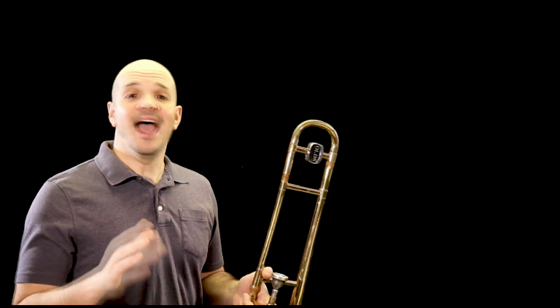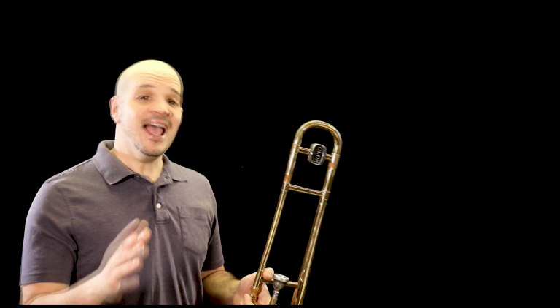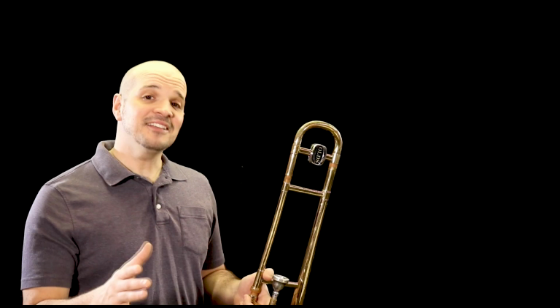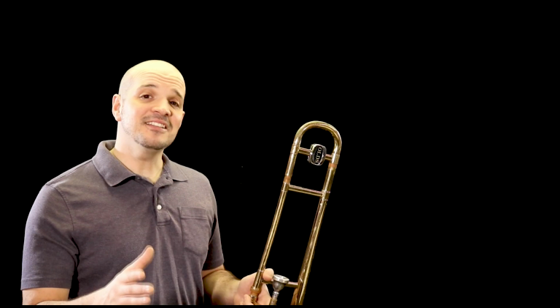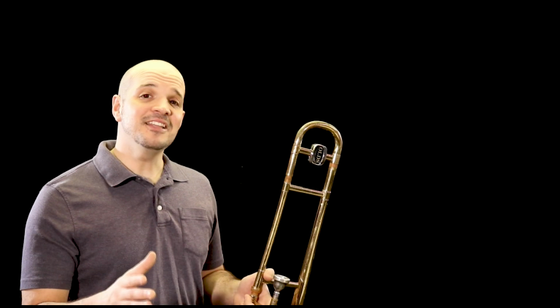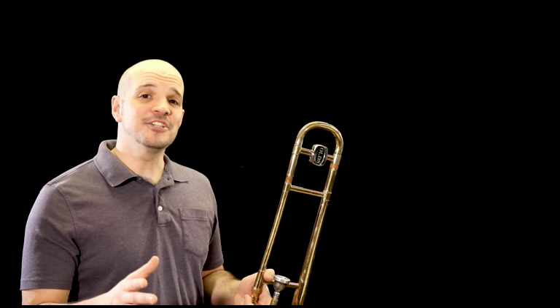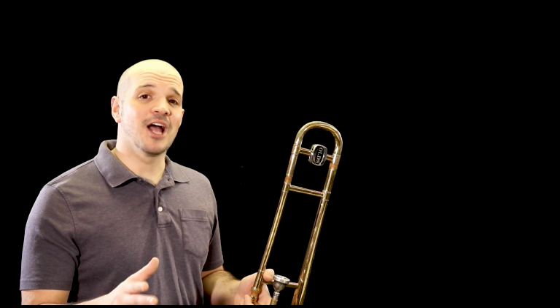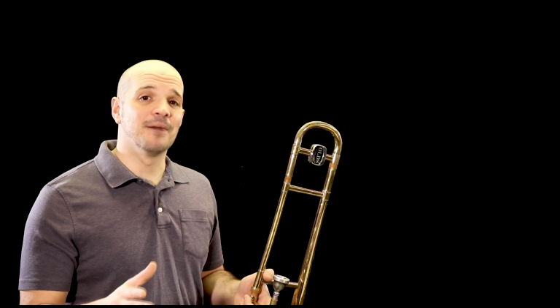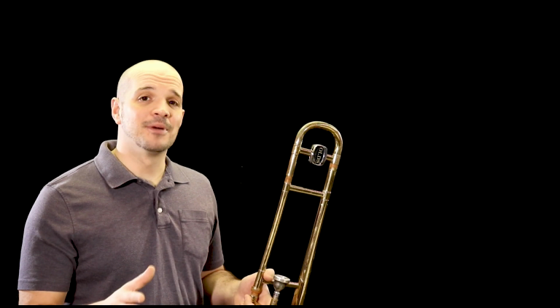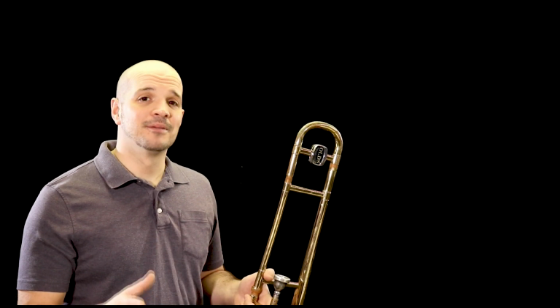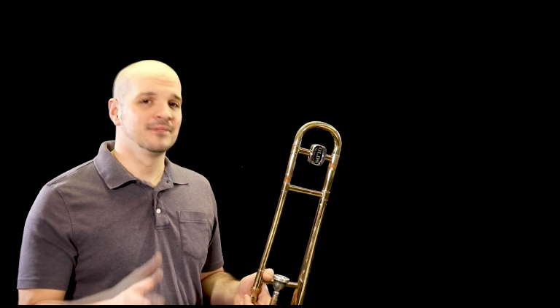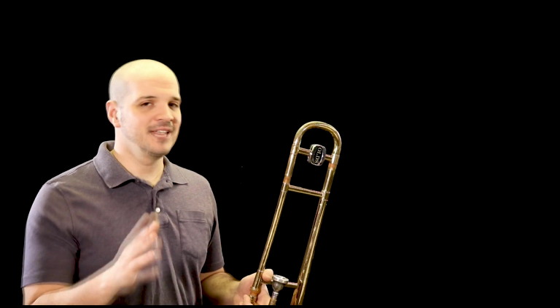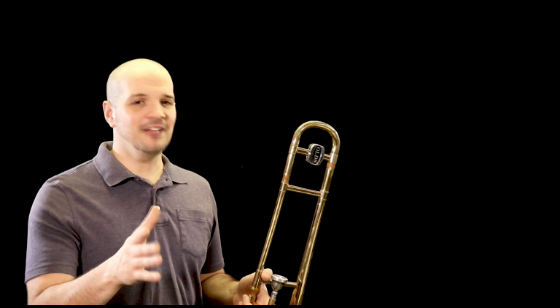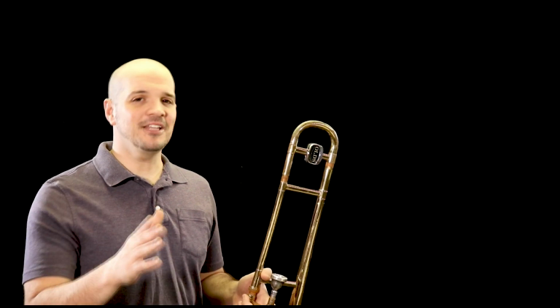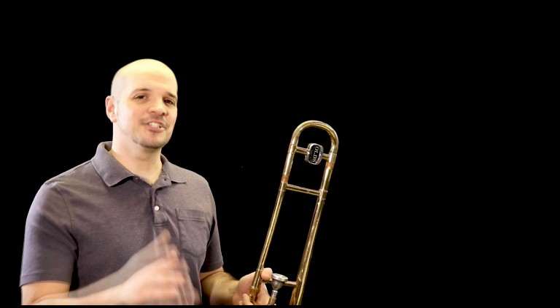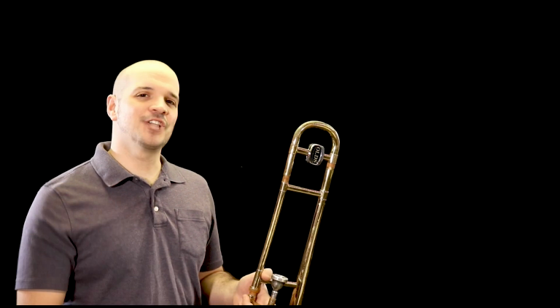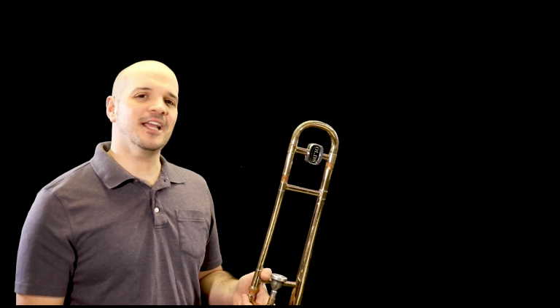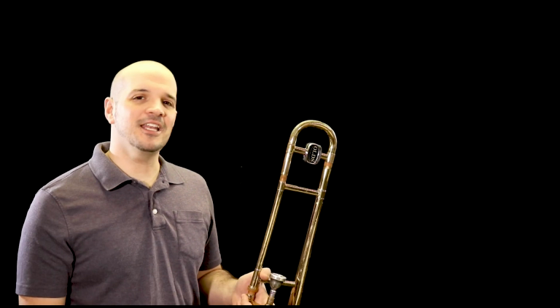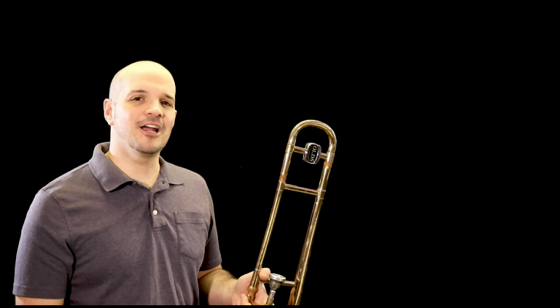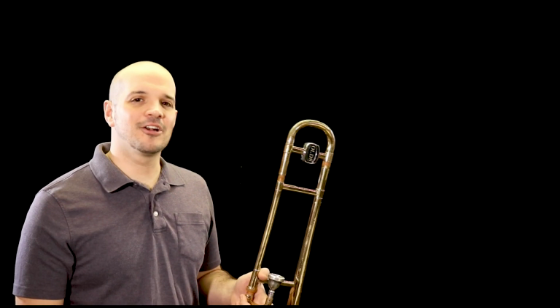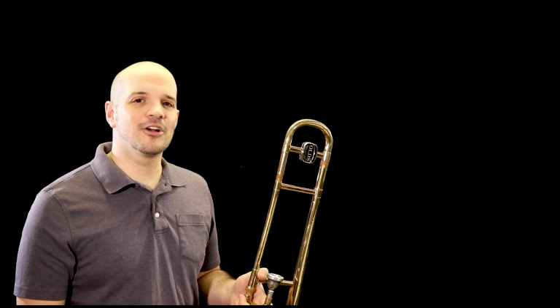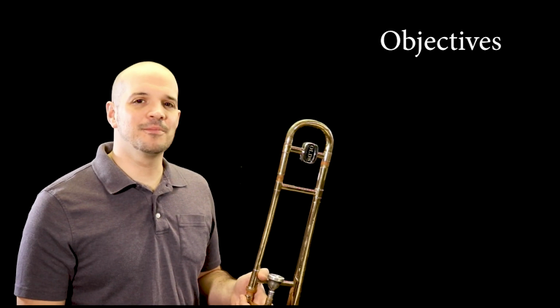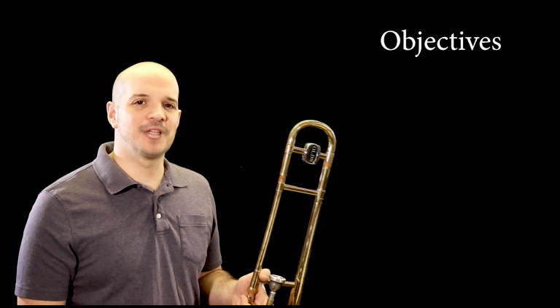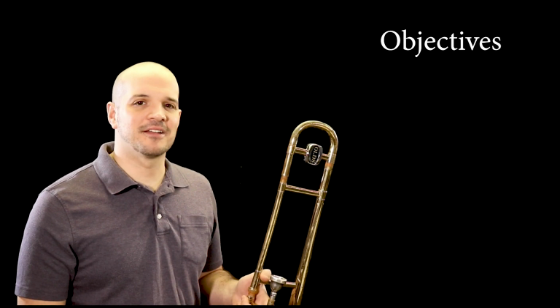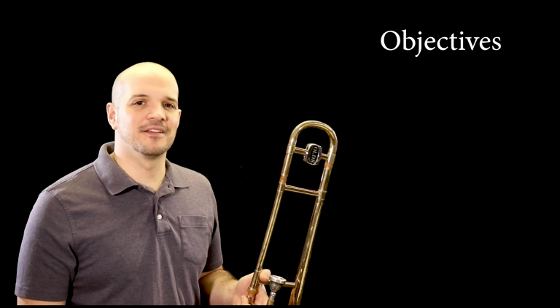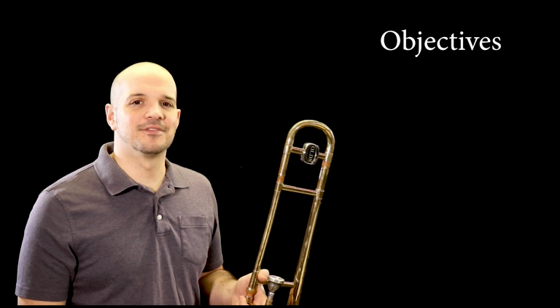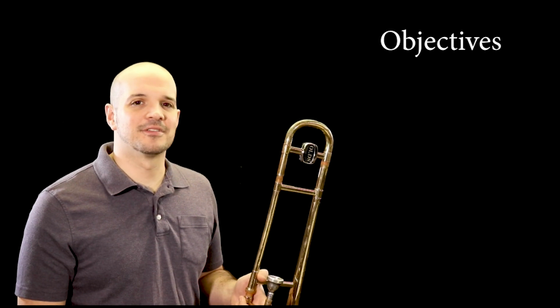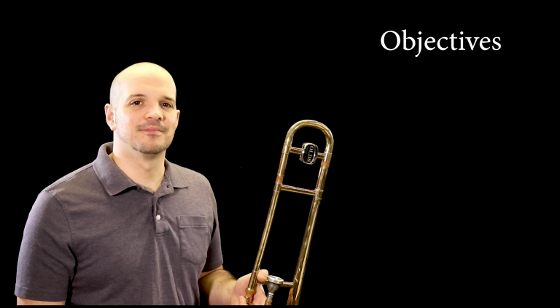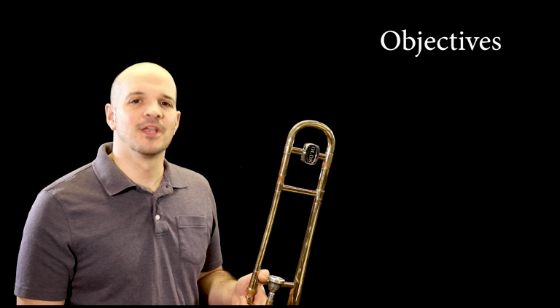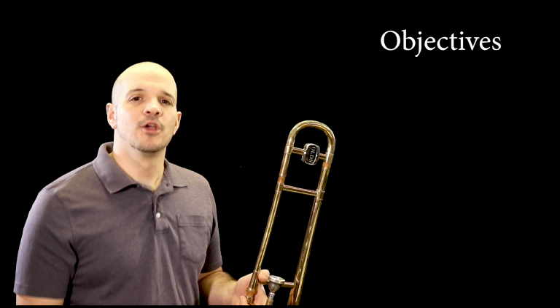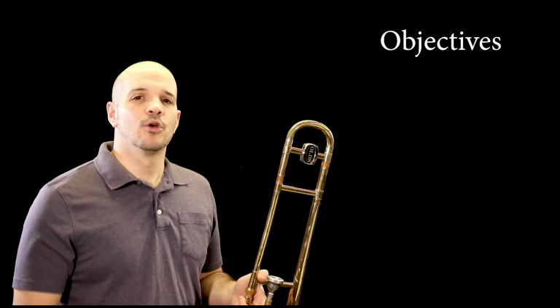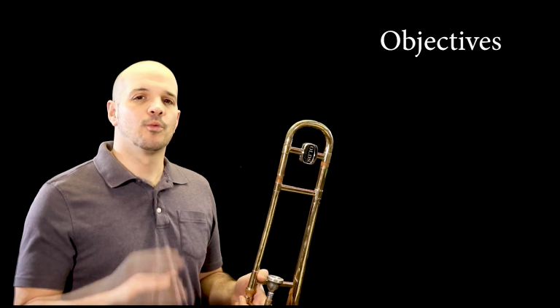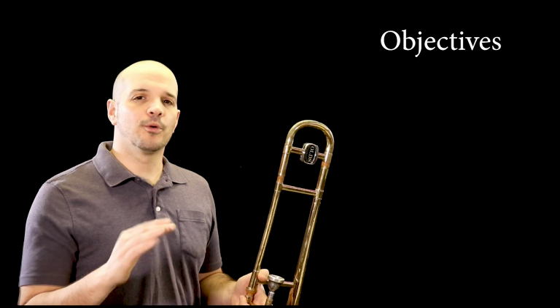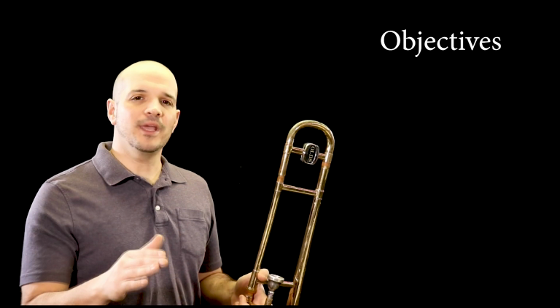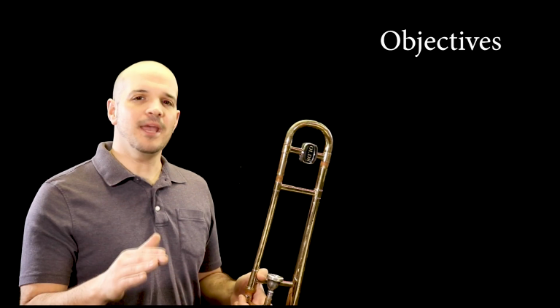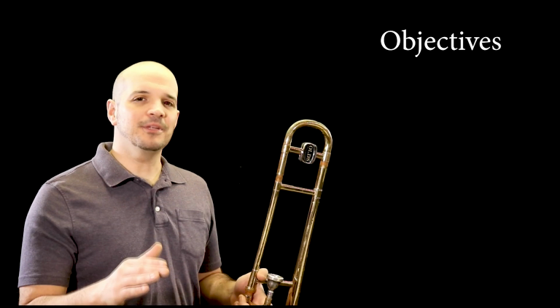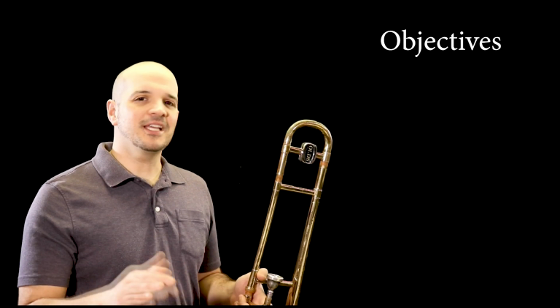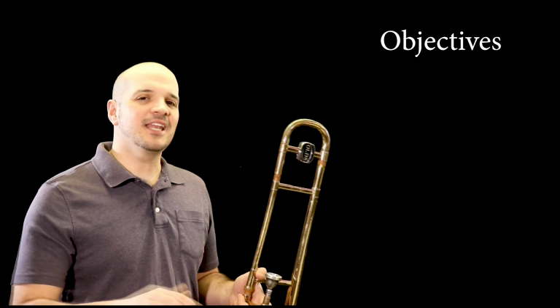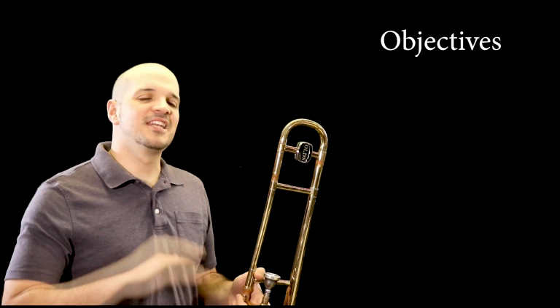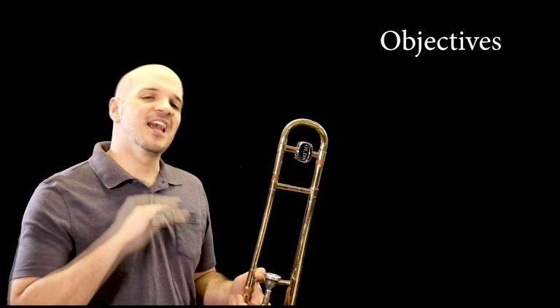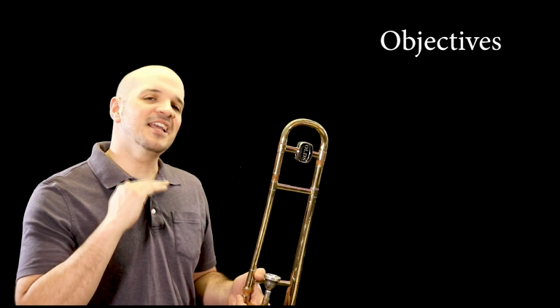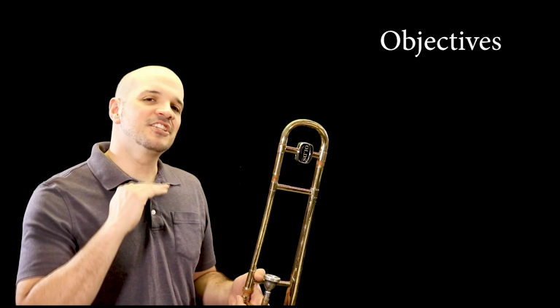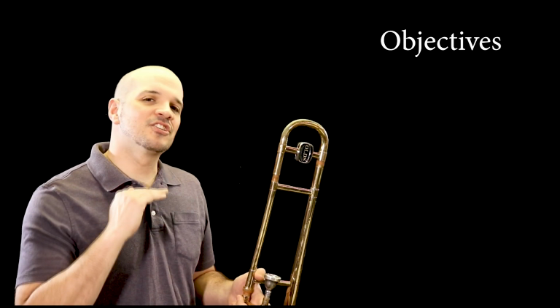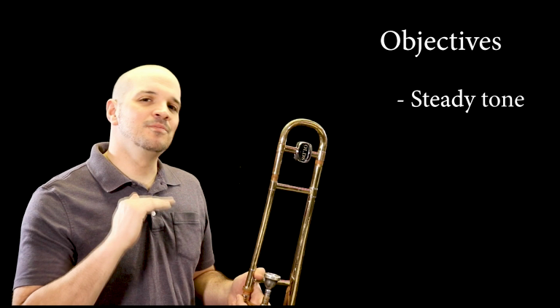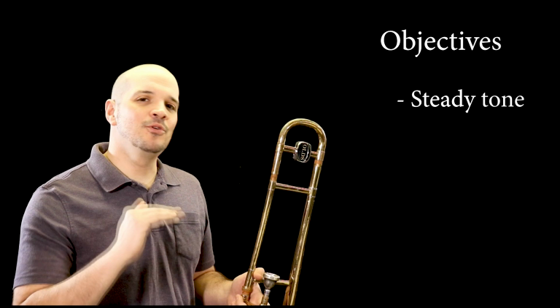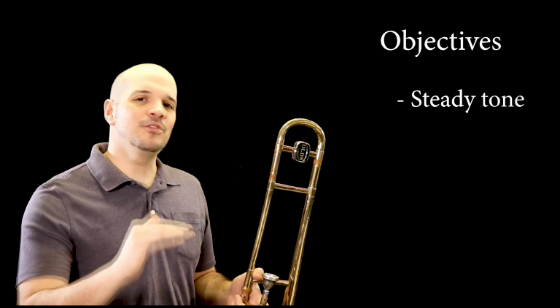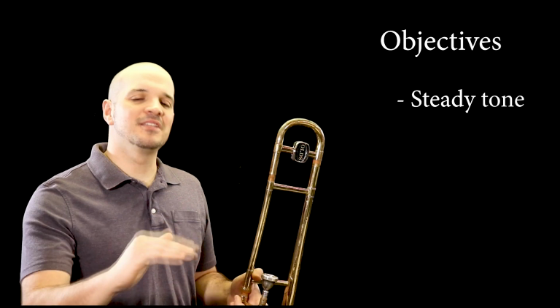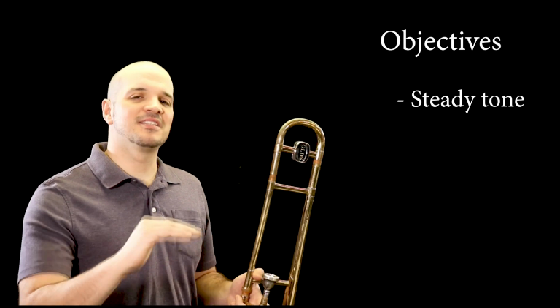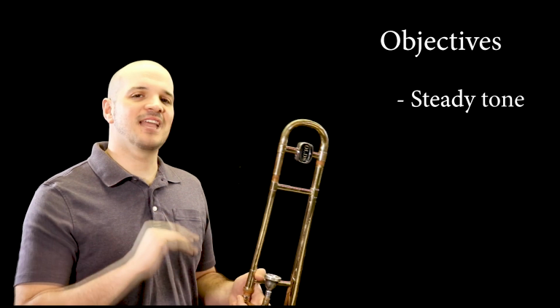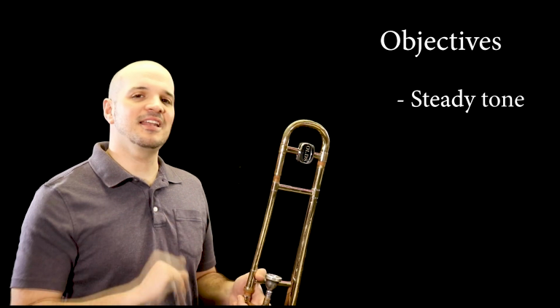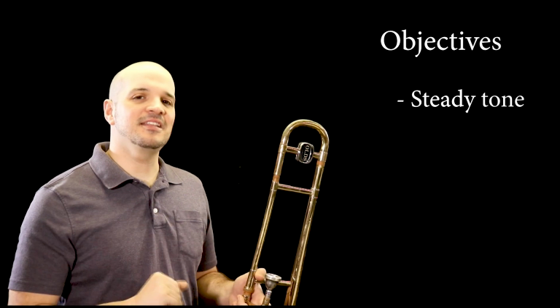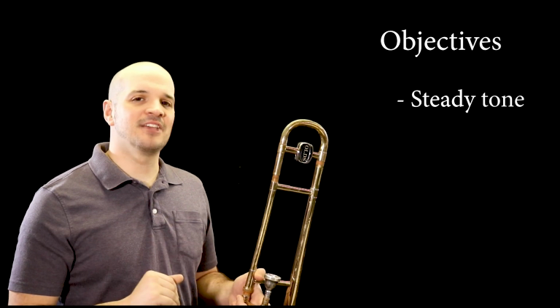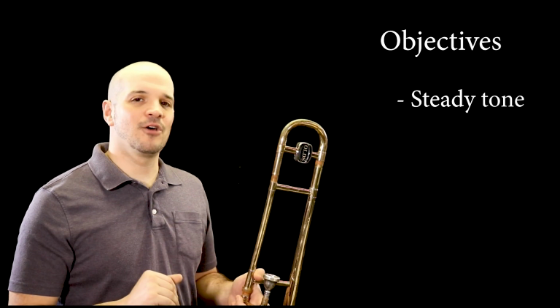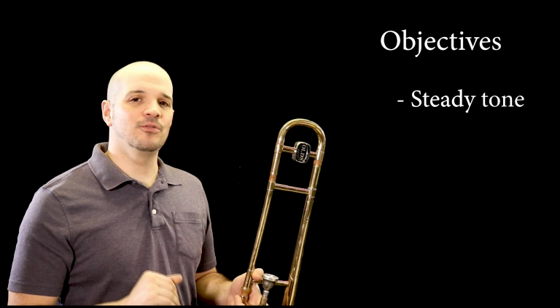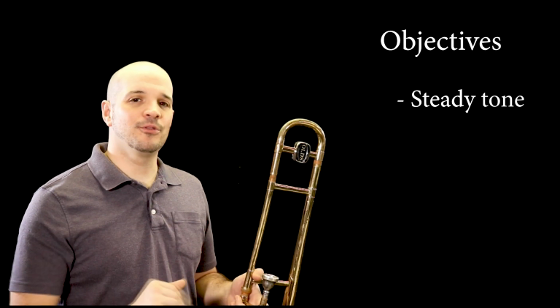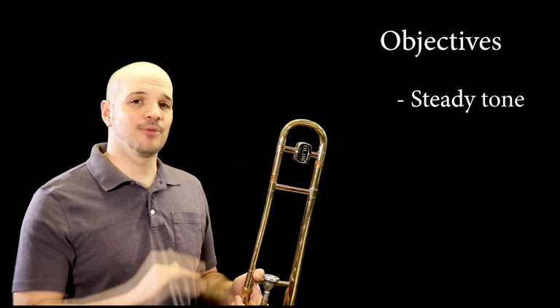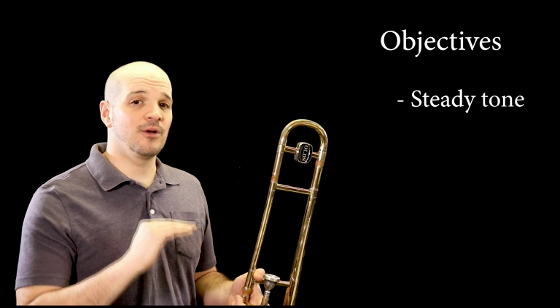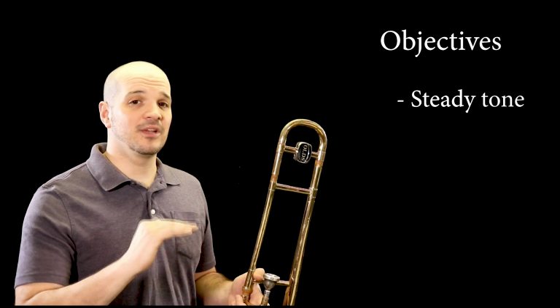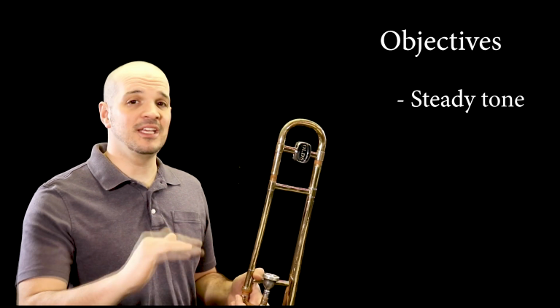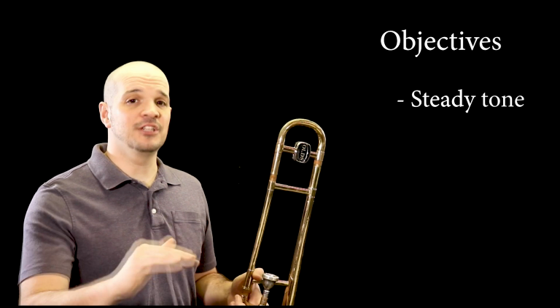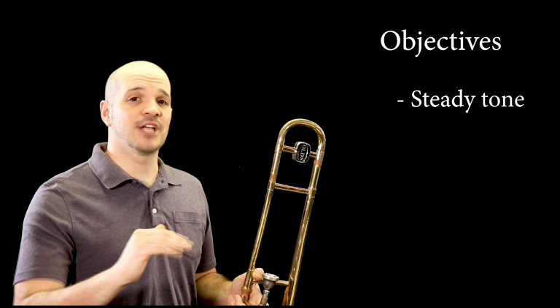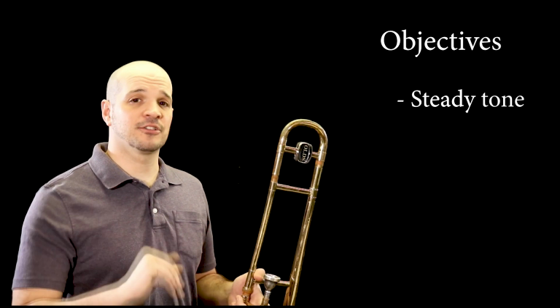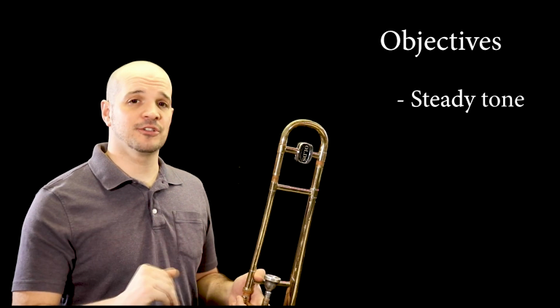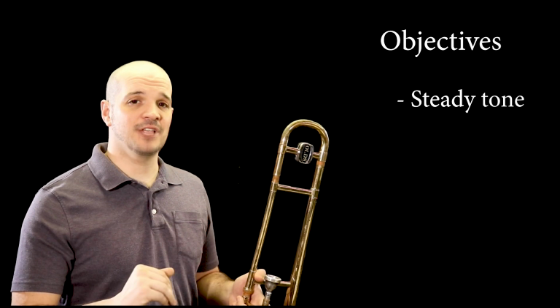Excellent job. Now let's check in on our objectives. Were we able to get a nice smooth and steady tone throughout each exercise?